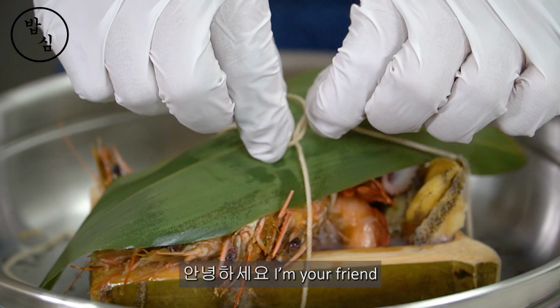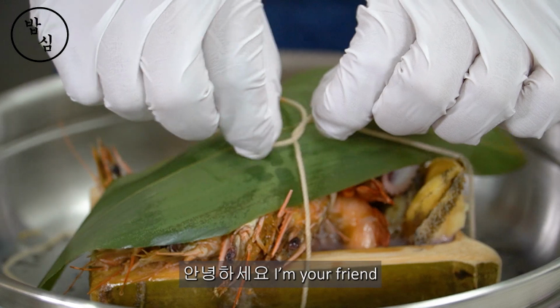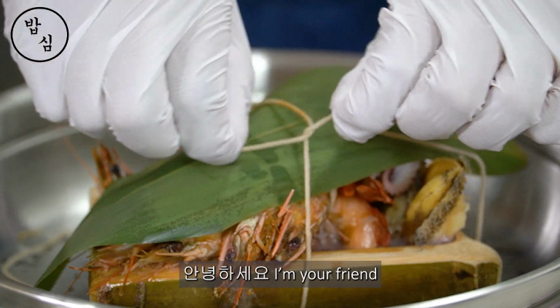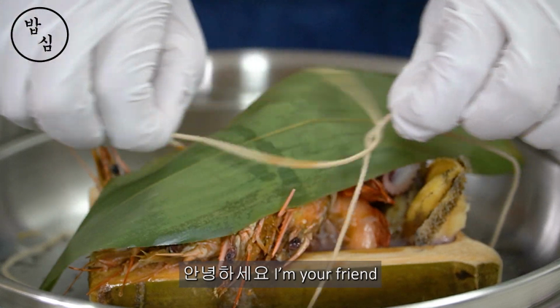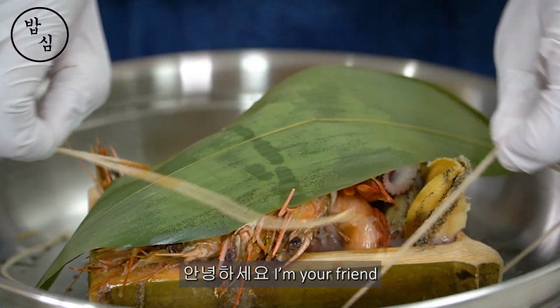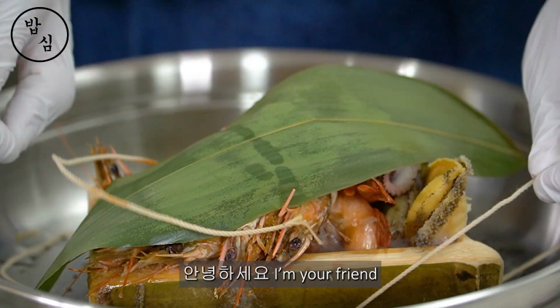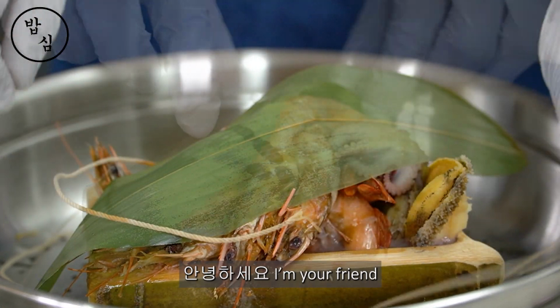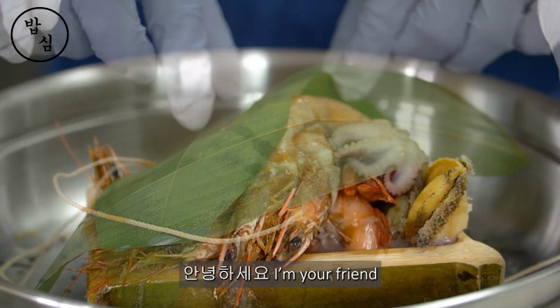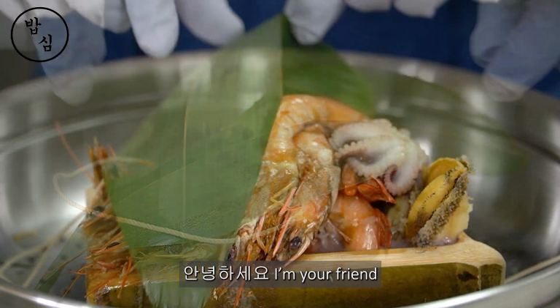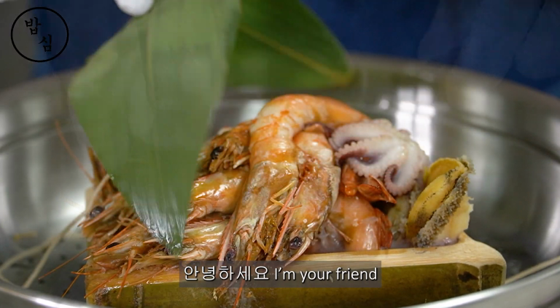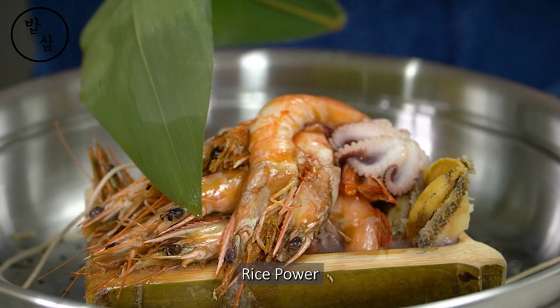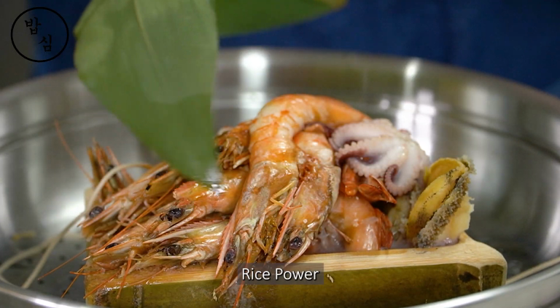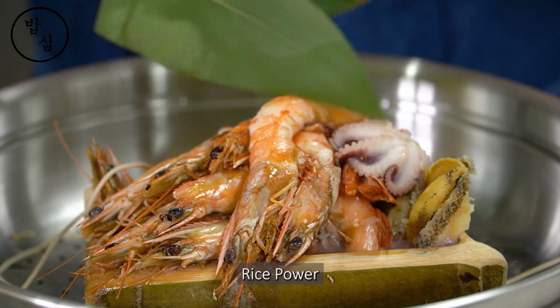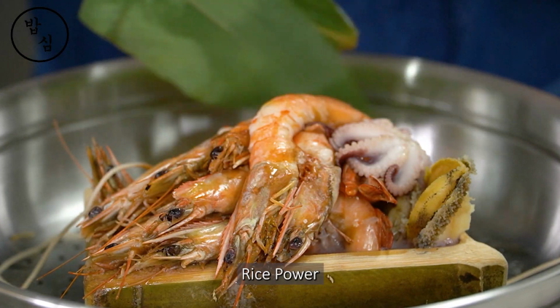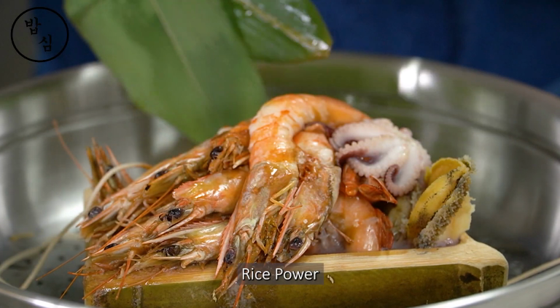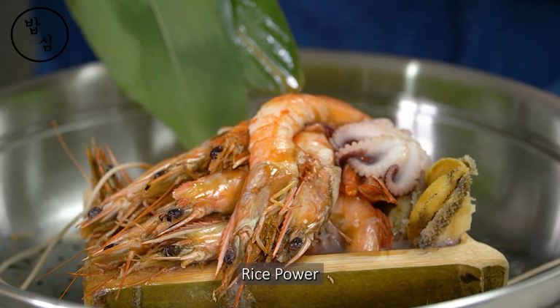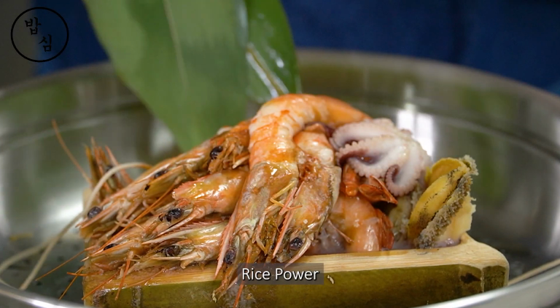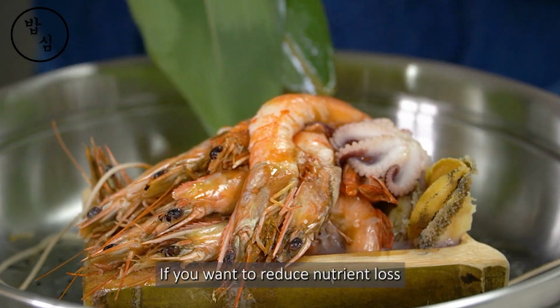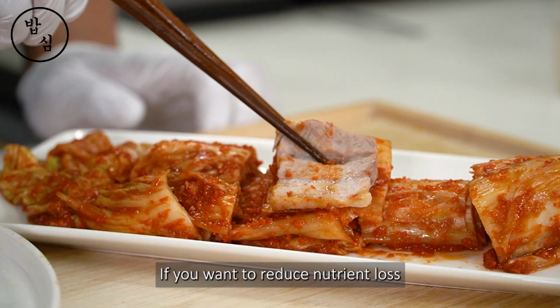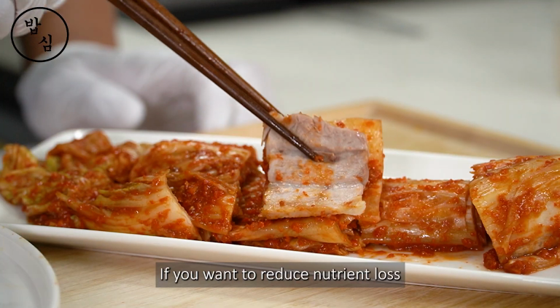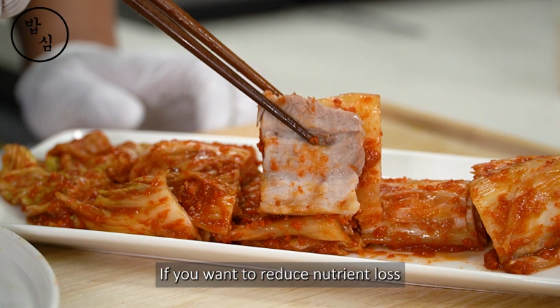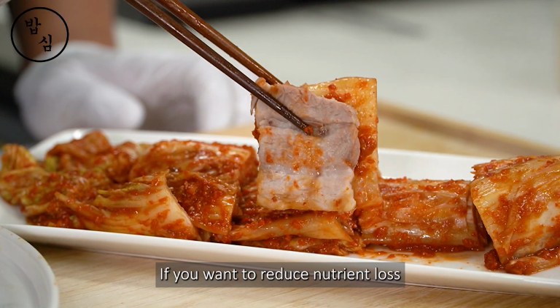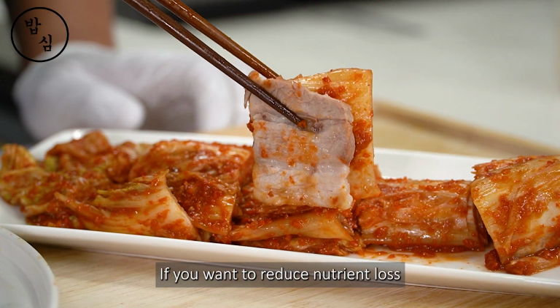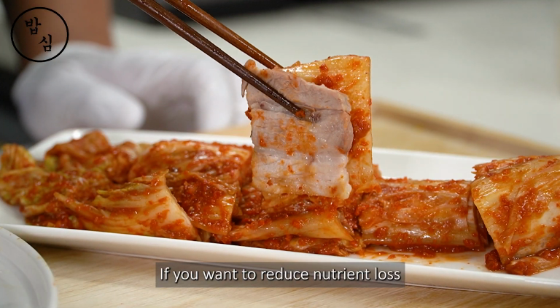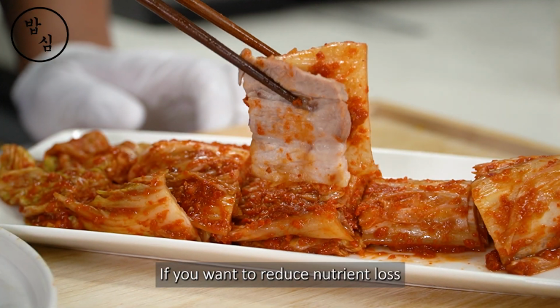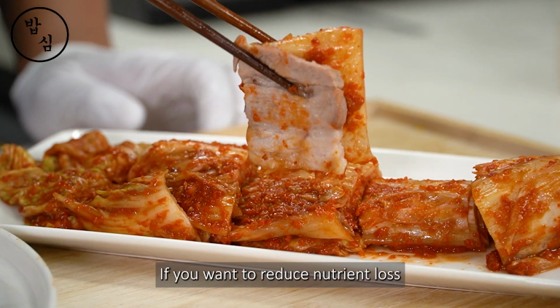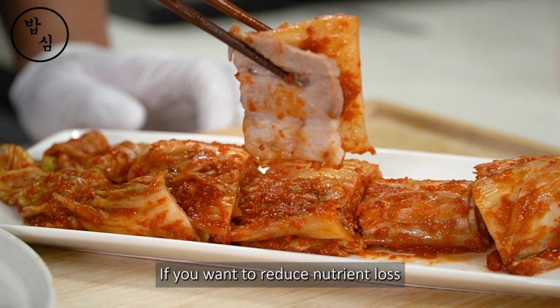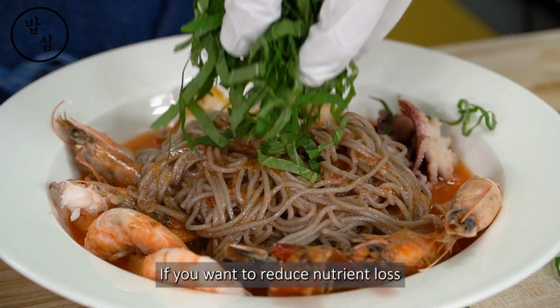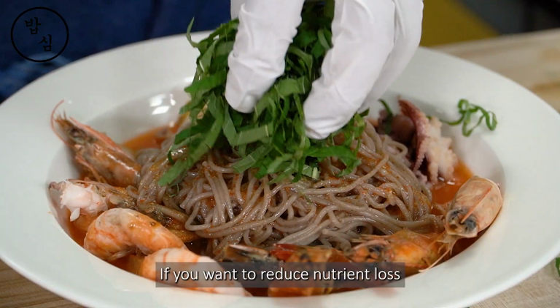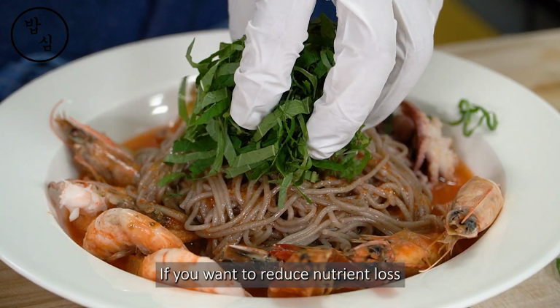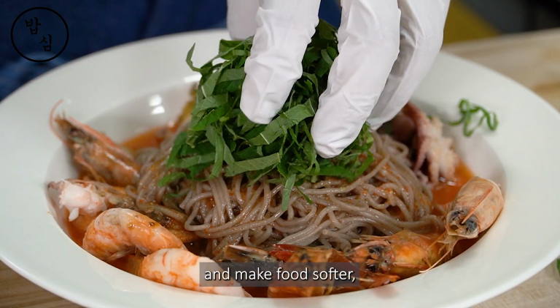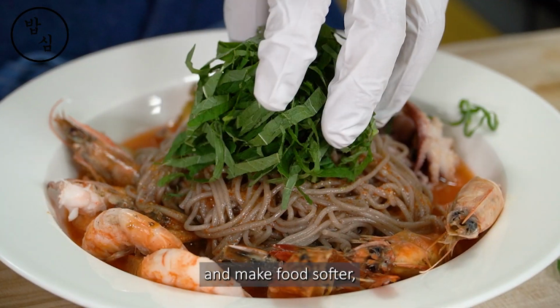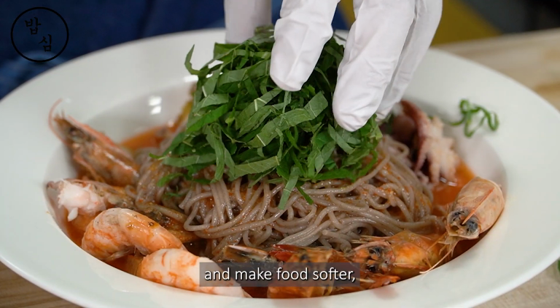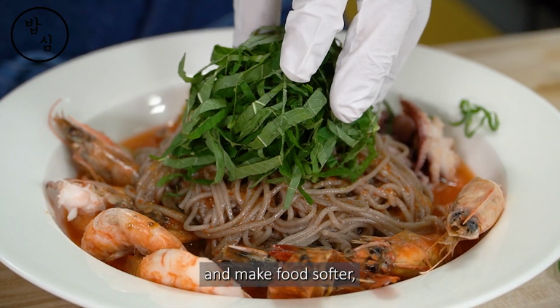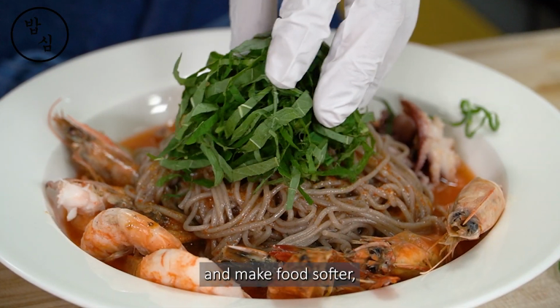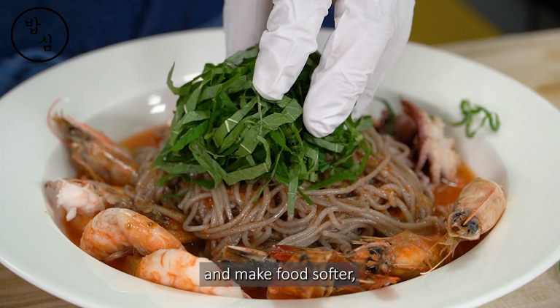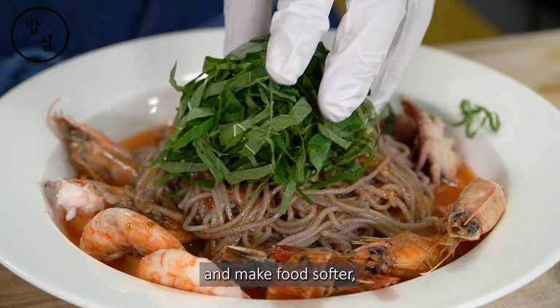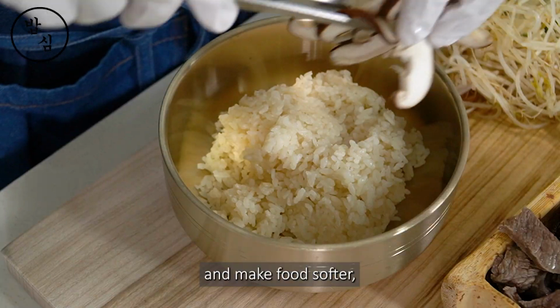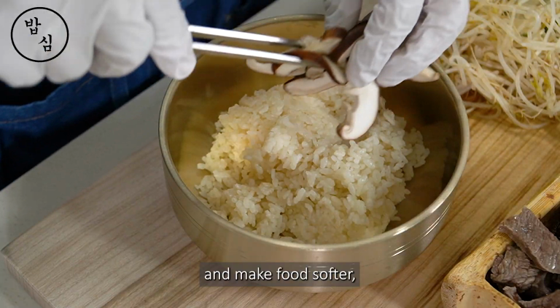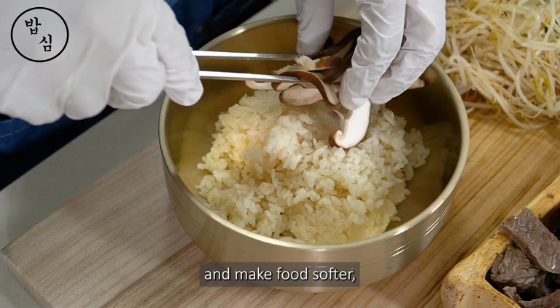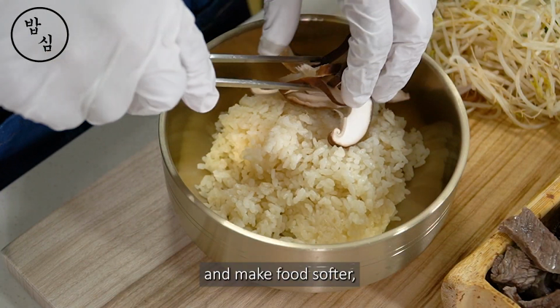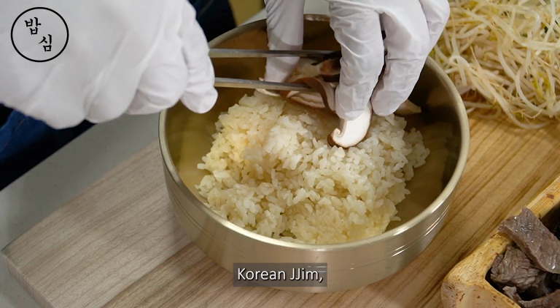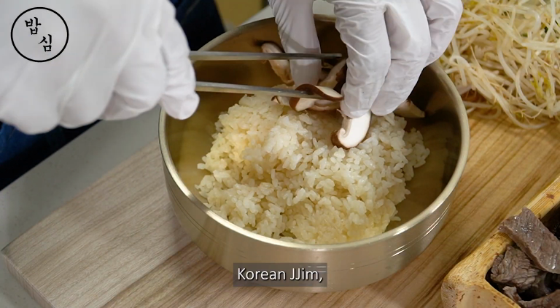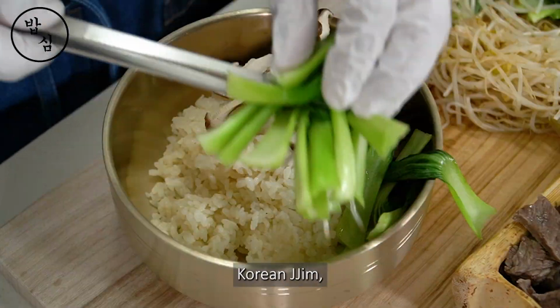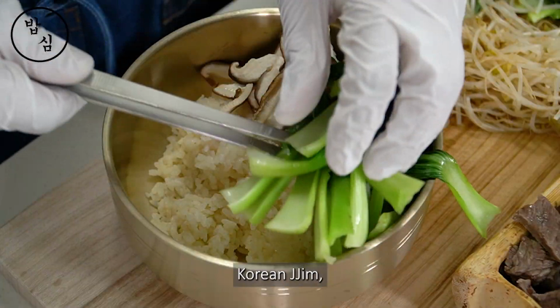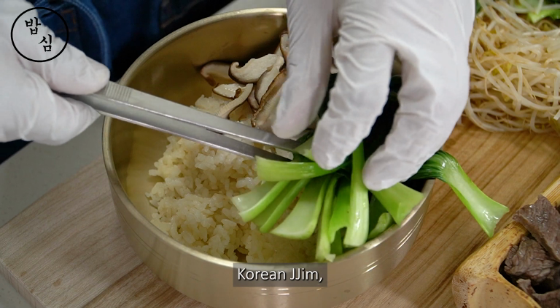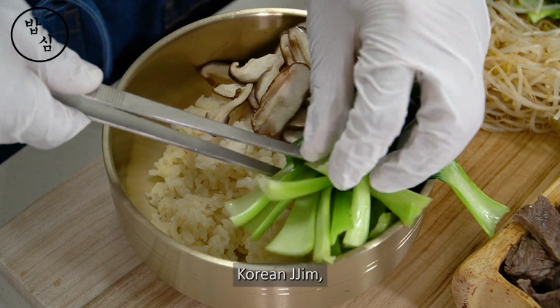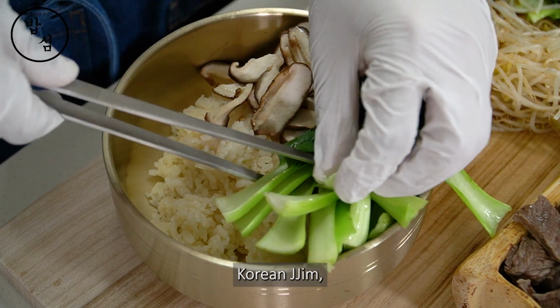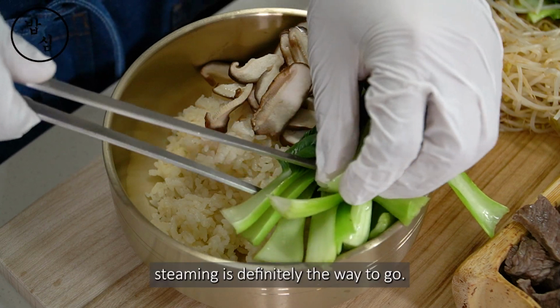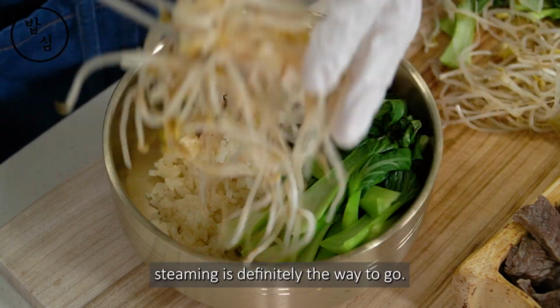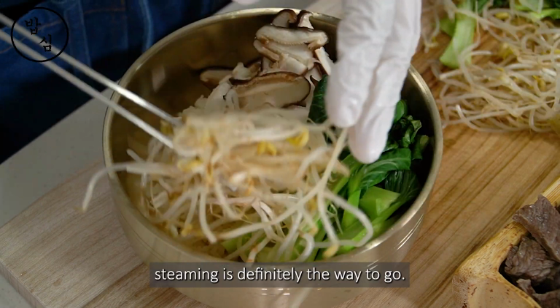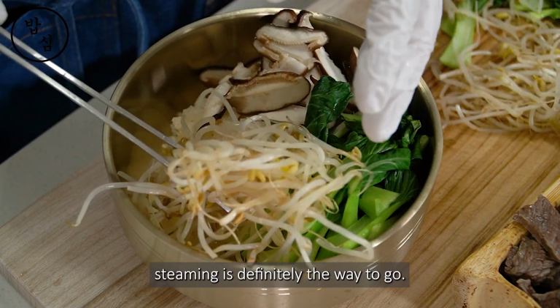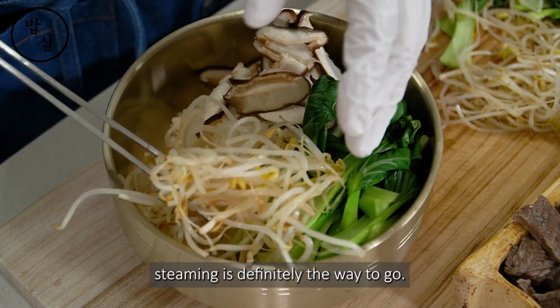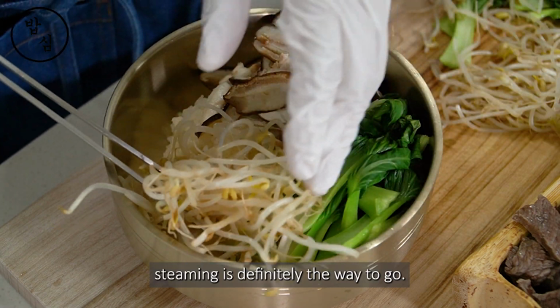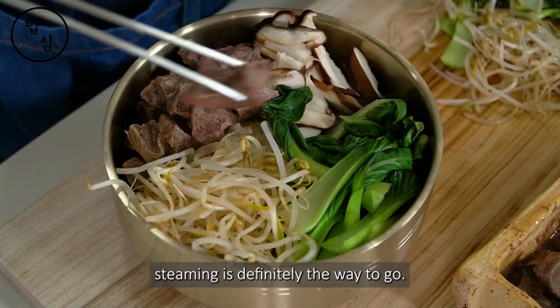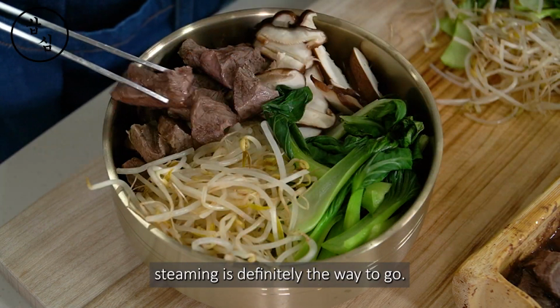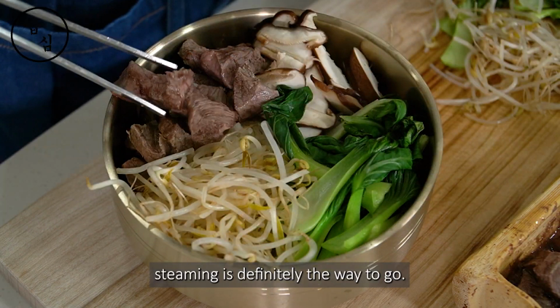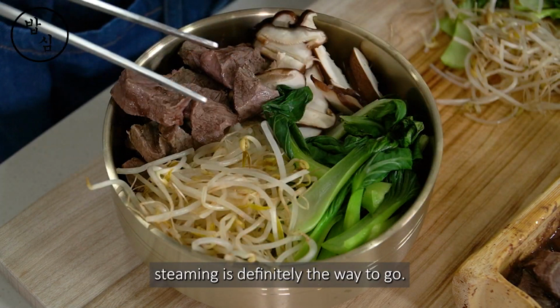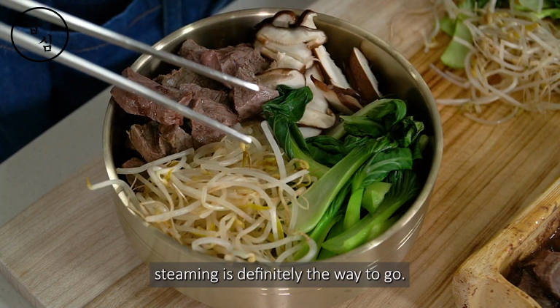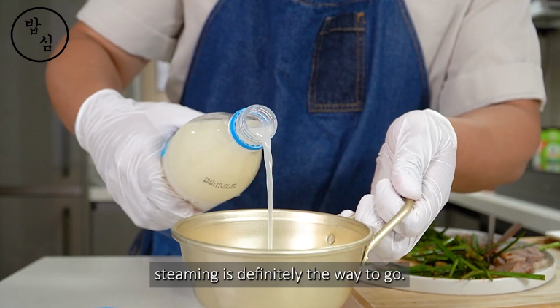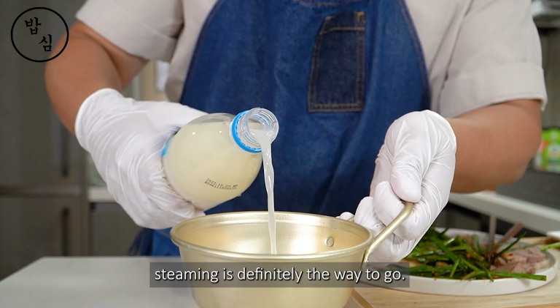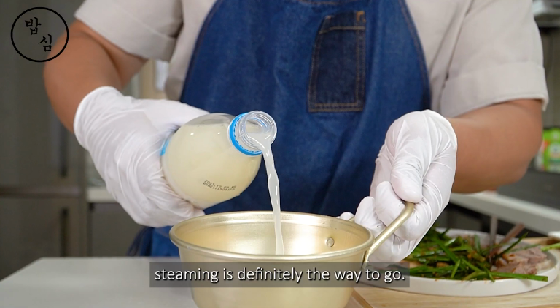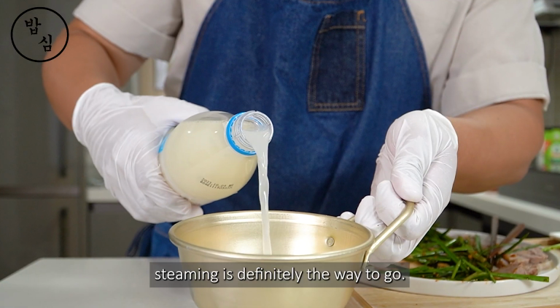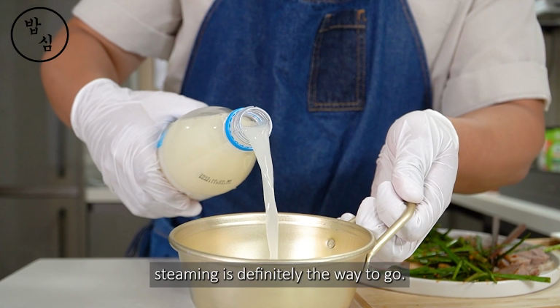Hello, I'm your friend, Rice Power. If you want to reduce nutrition loss and make food softer, Korean 찜 — steaming — is definitely the way to go.